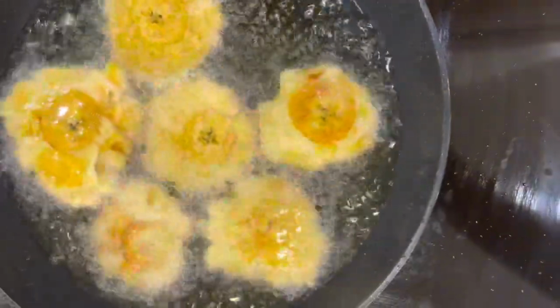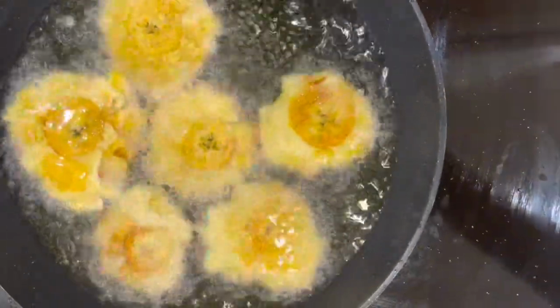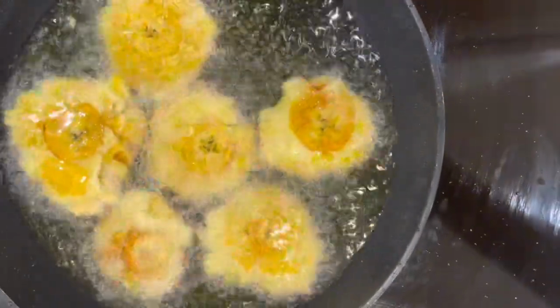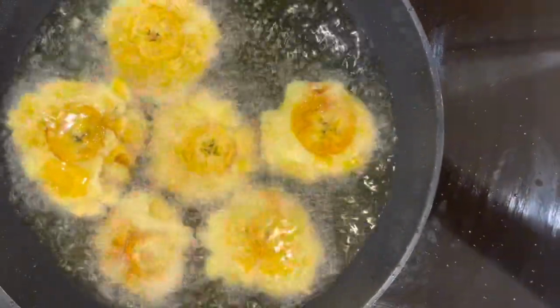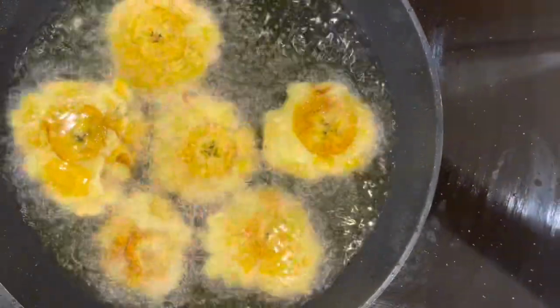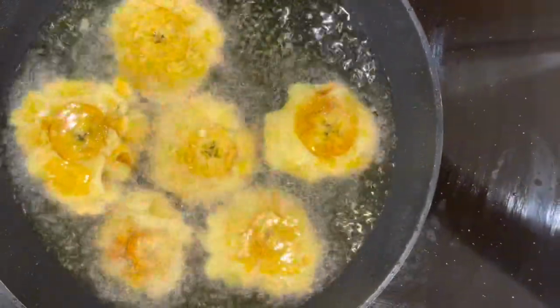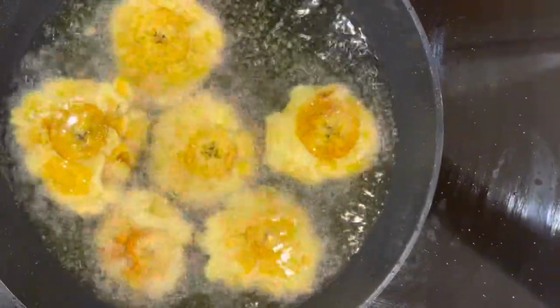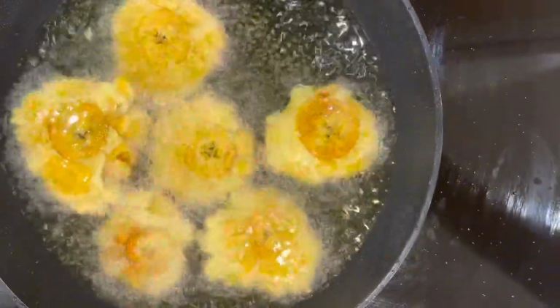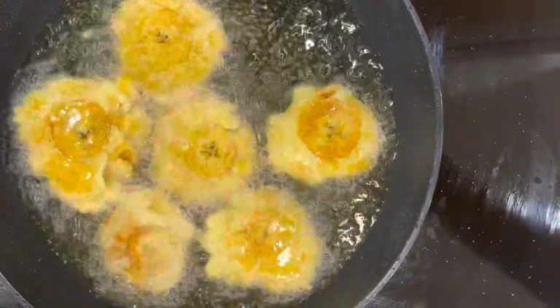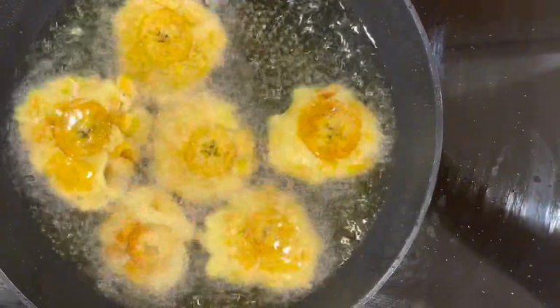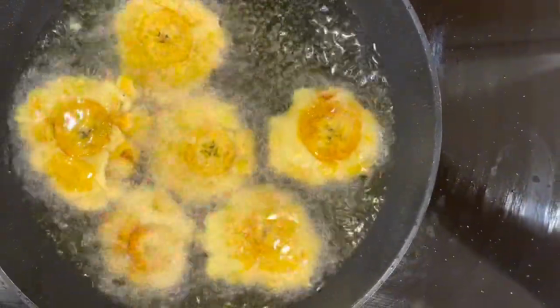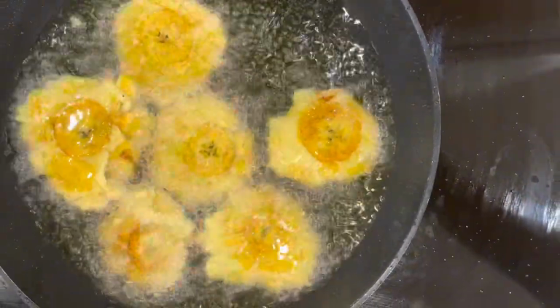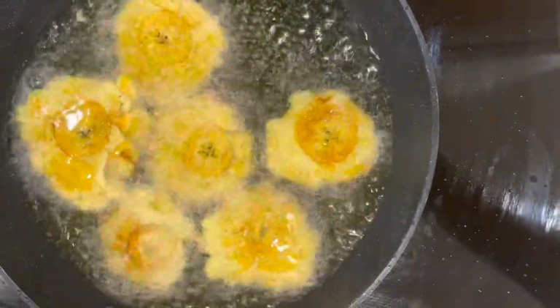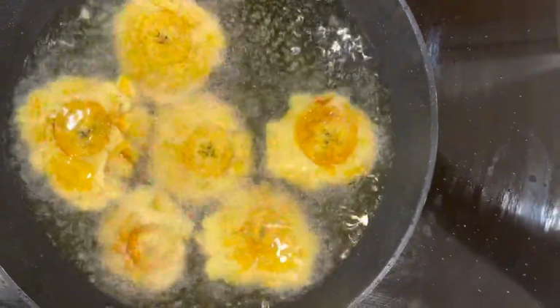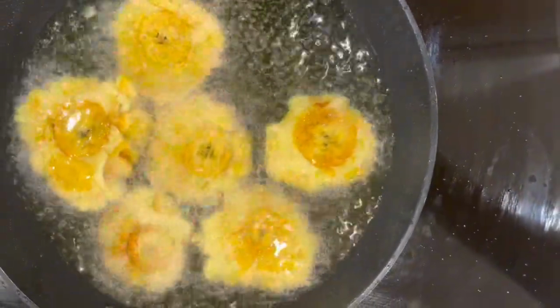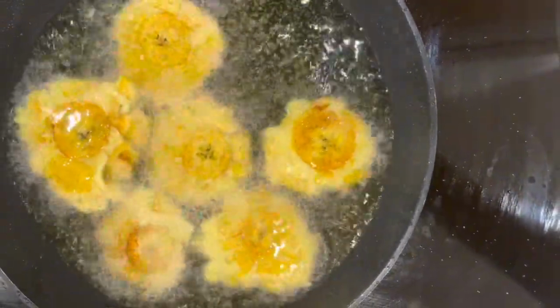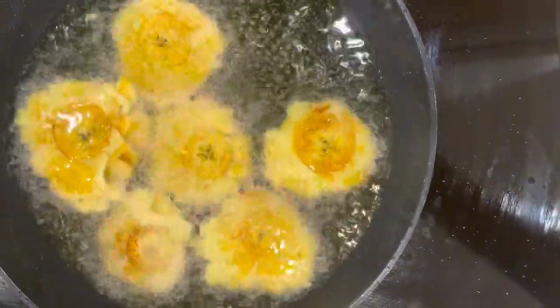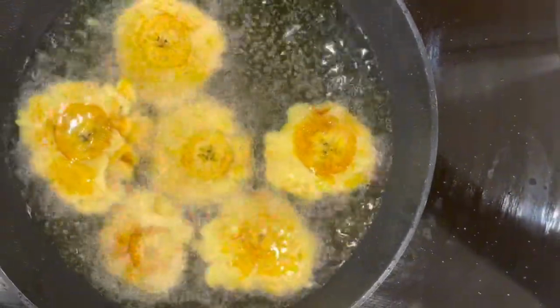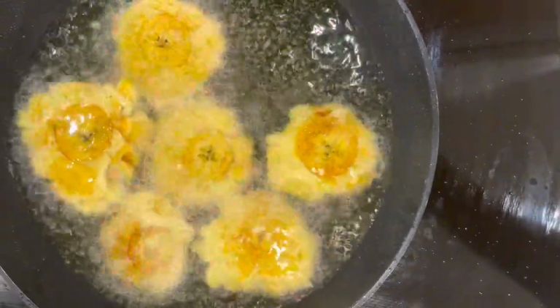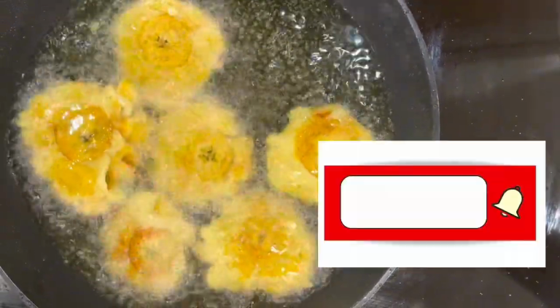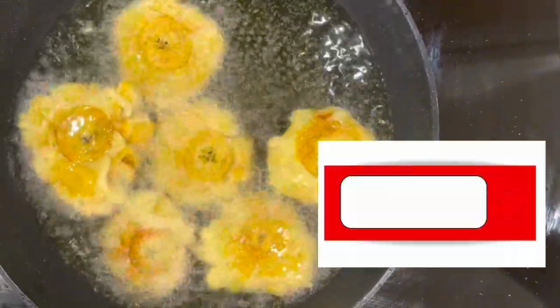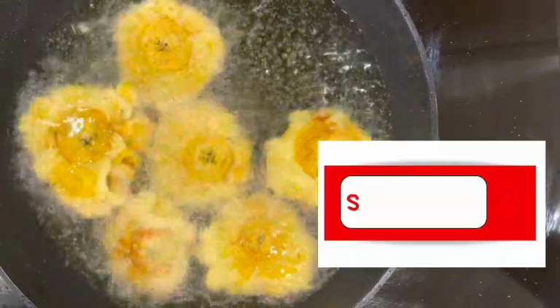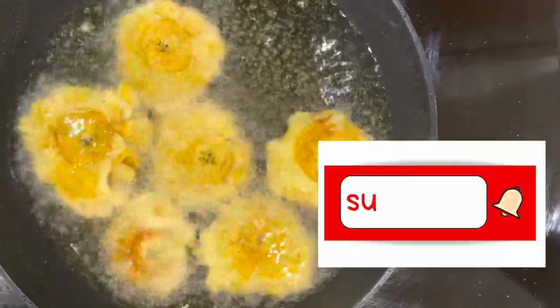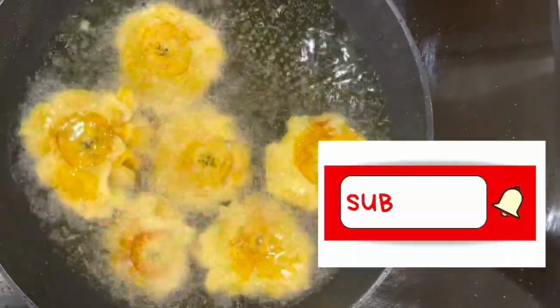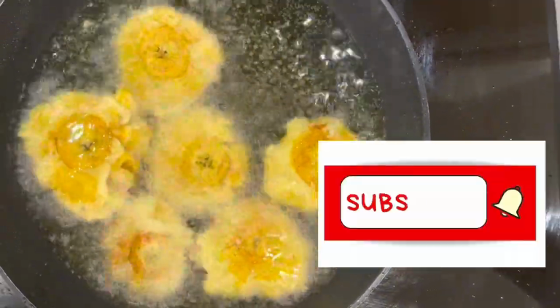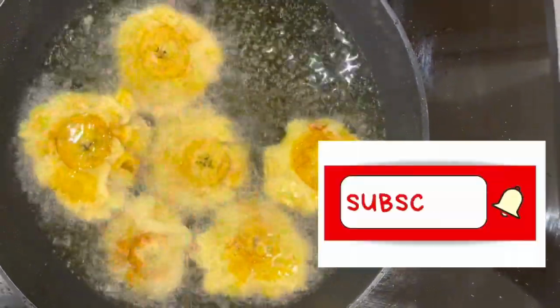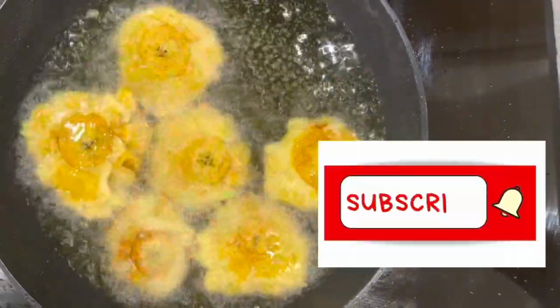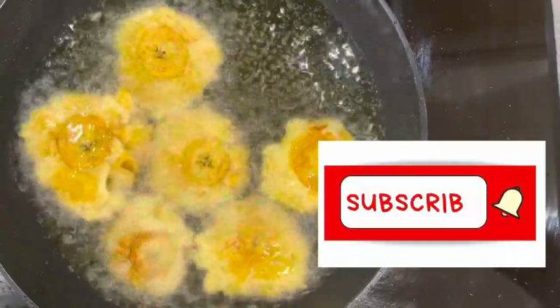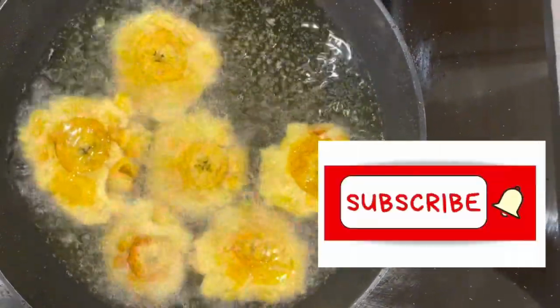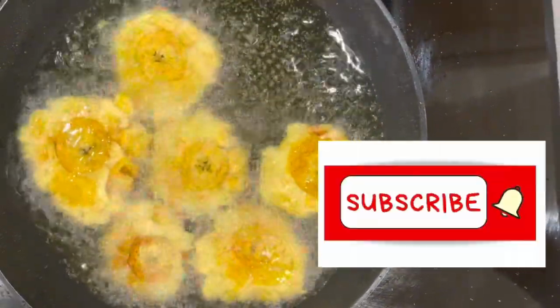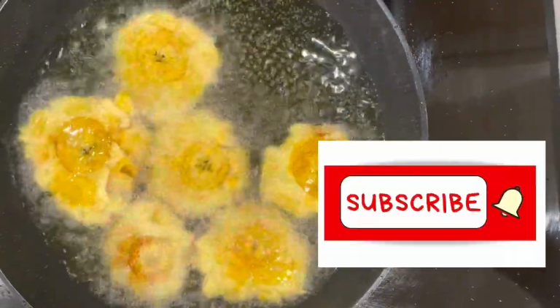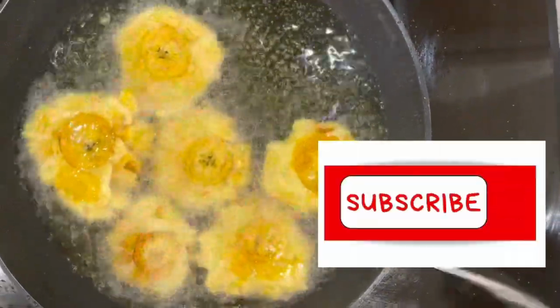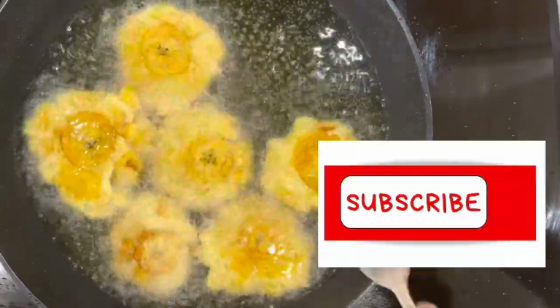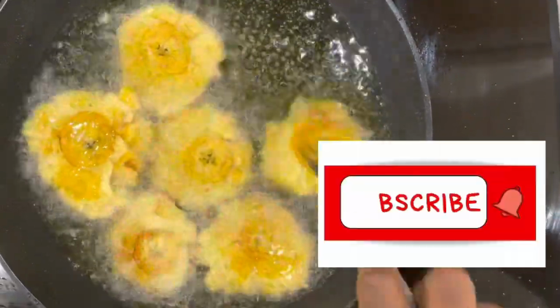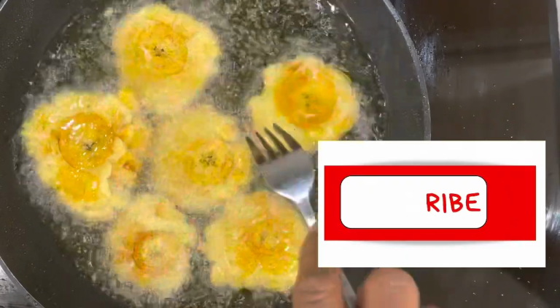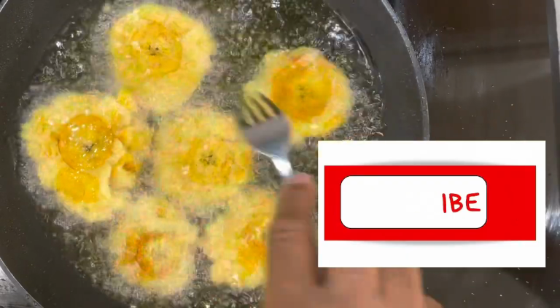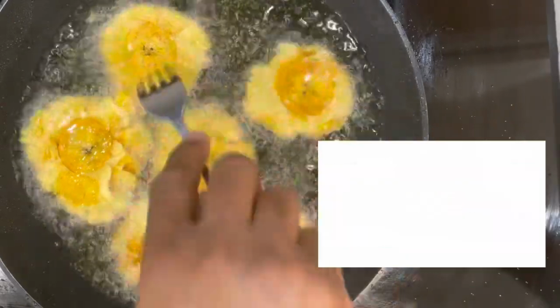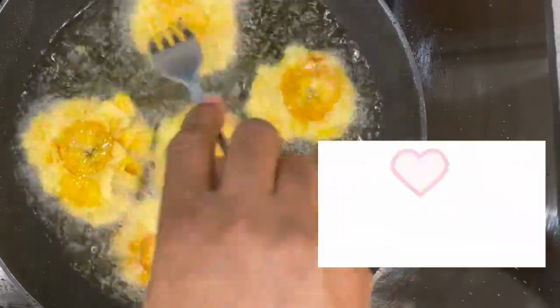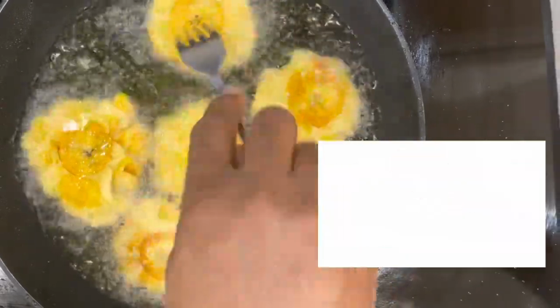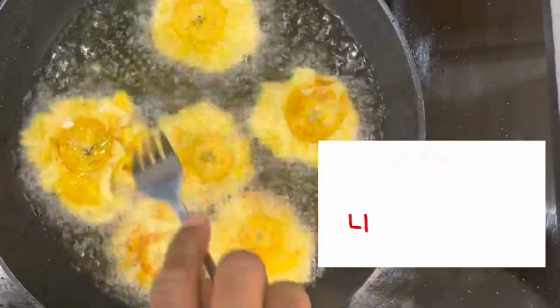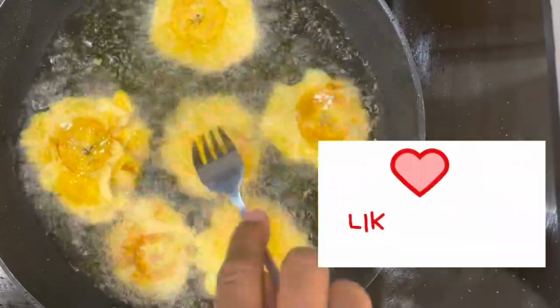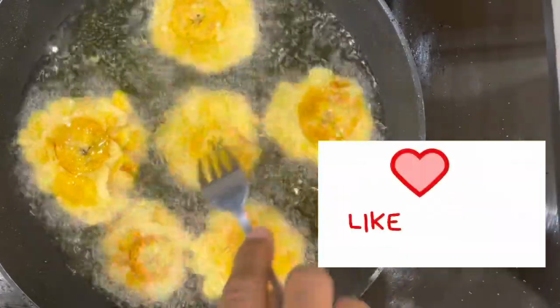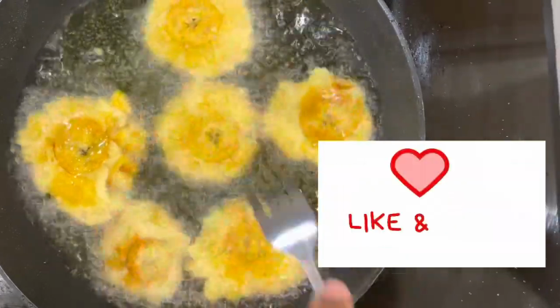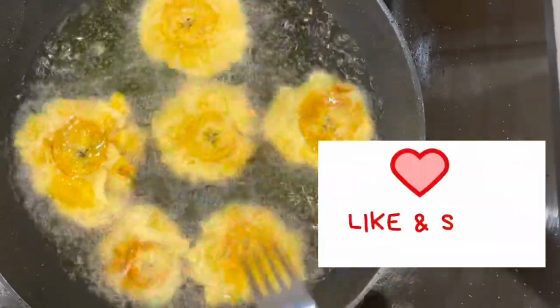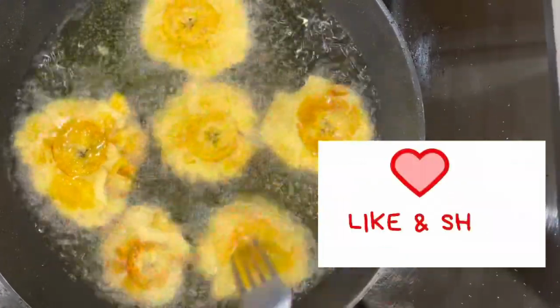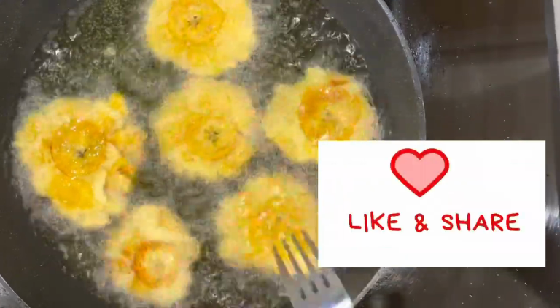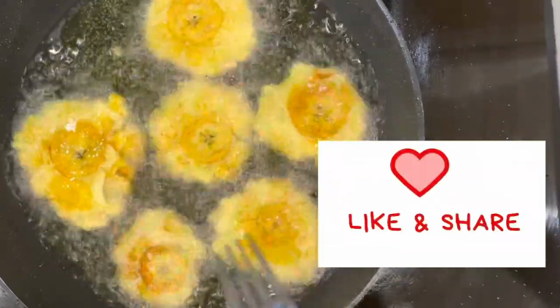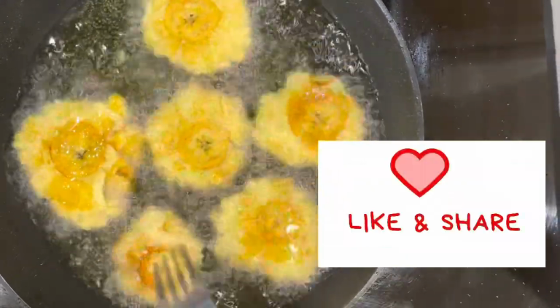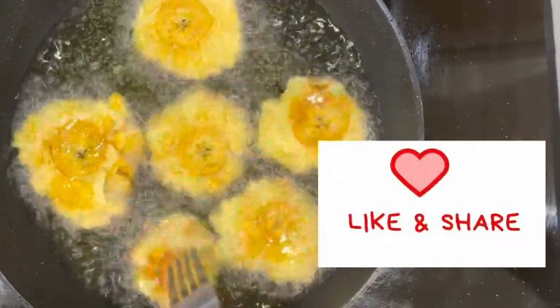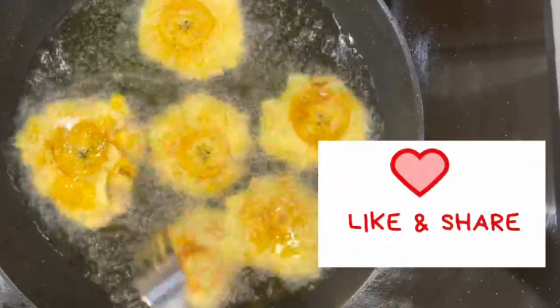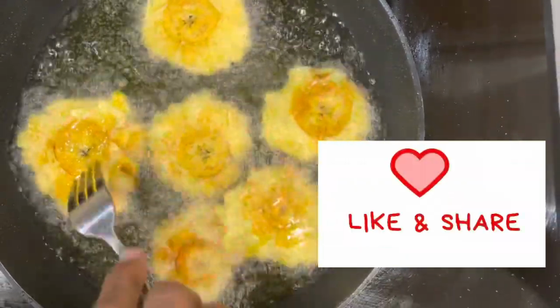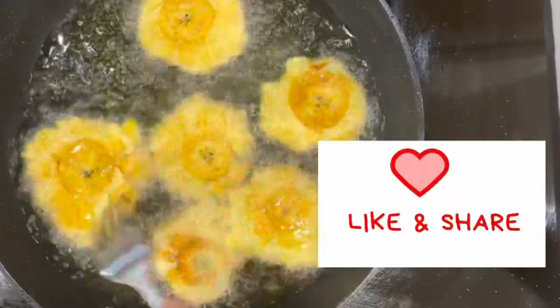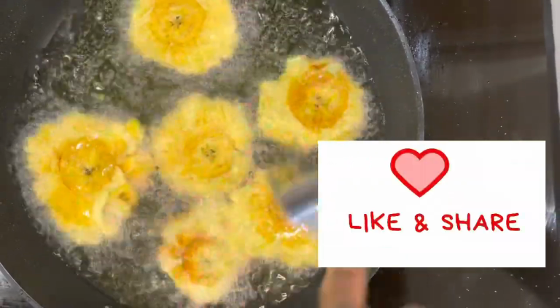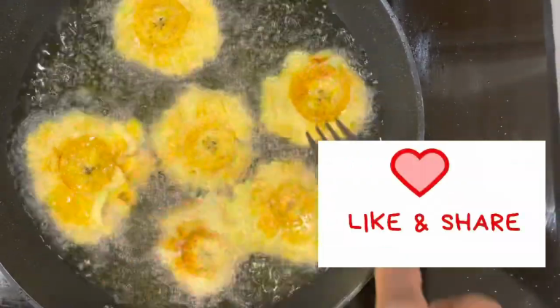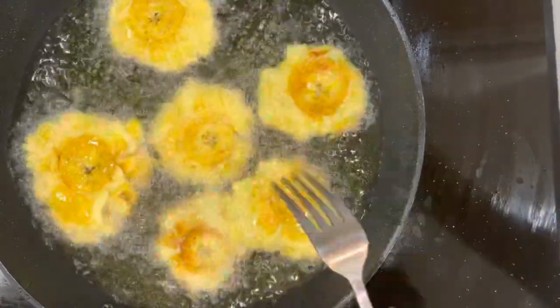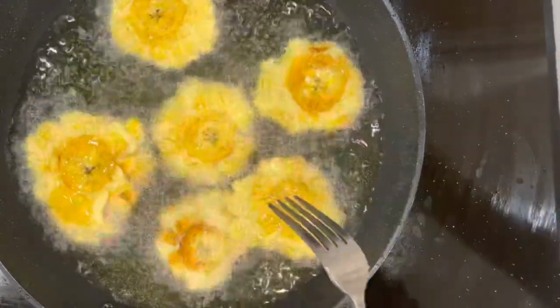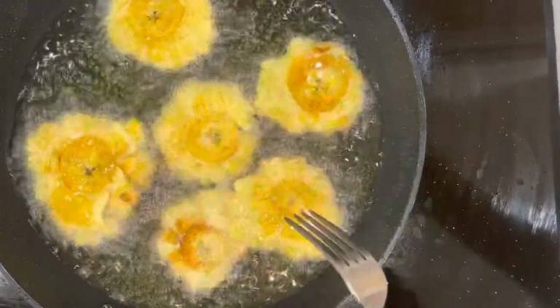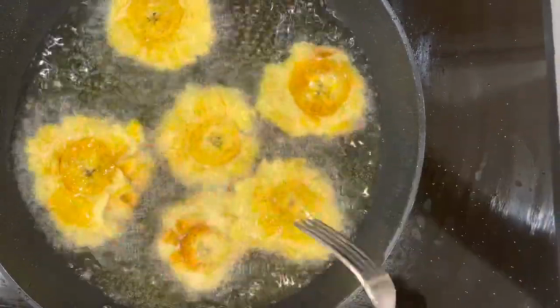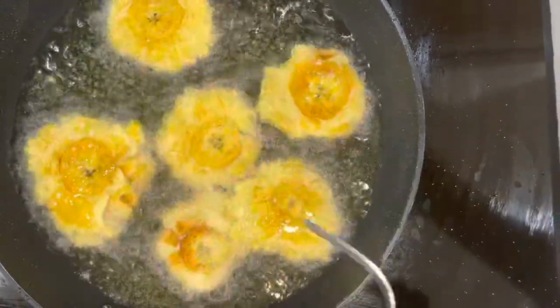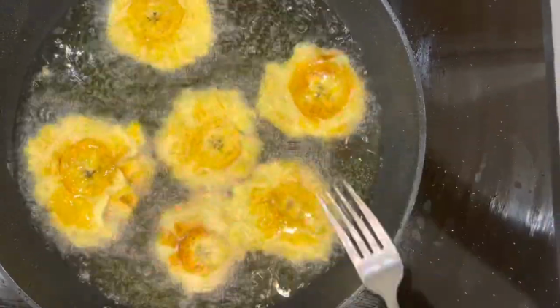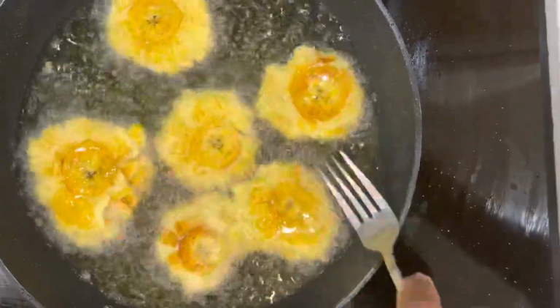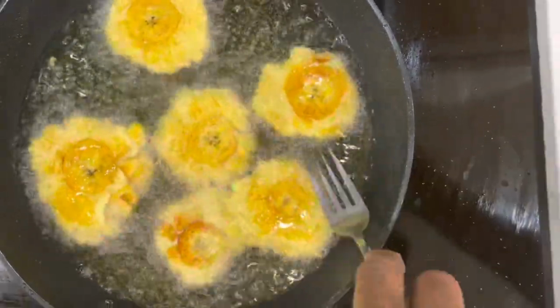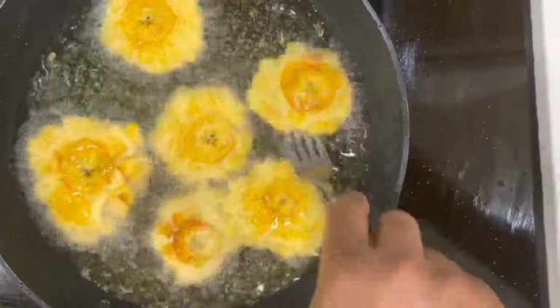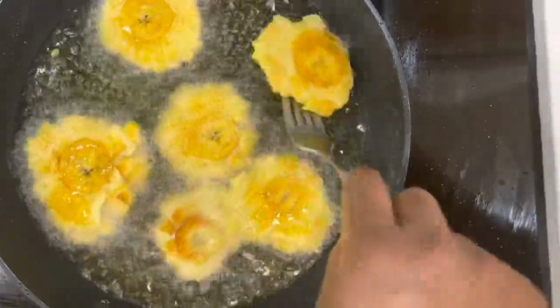While we get these tostones fritos going, don't forget to give us a thumbs up, like, and share. If you haven't yet subscribed, hit that subscribe button.